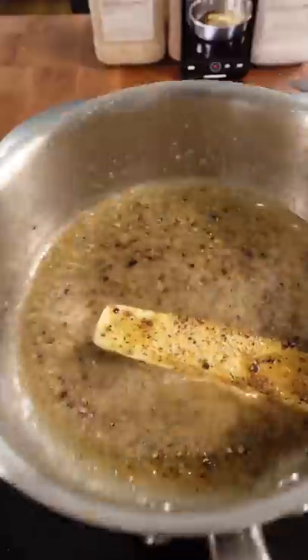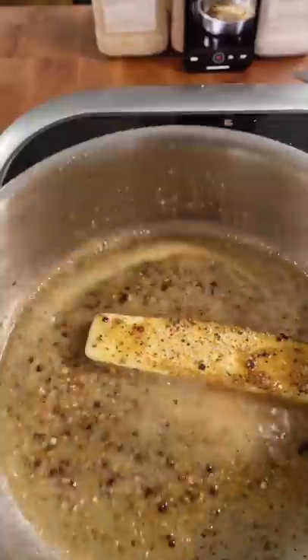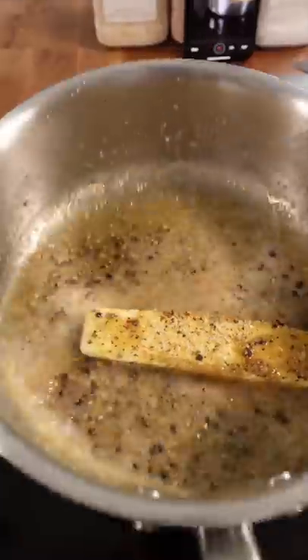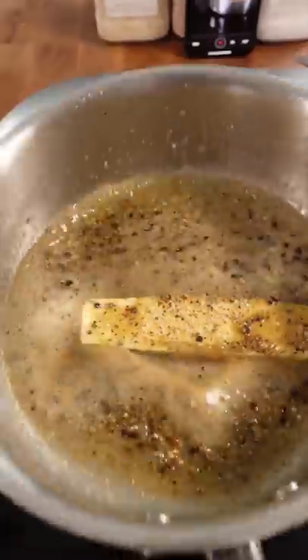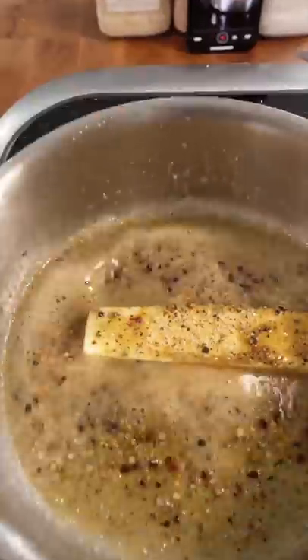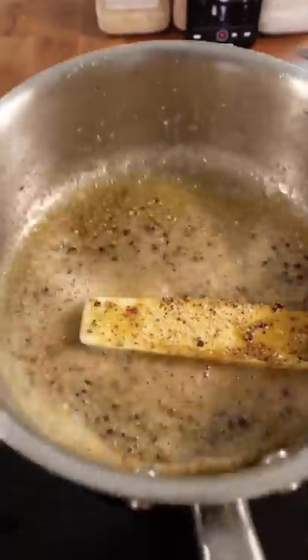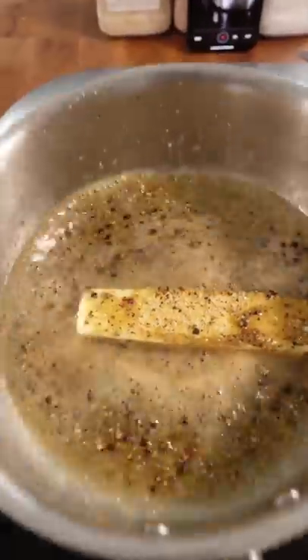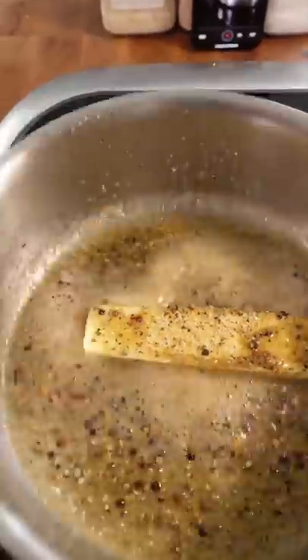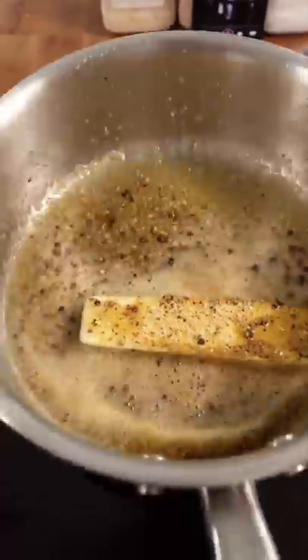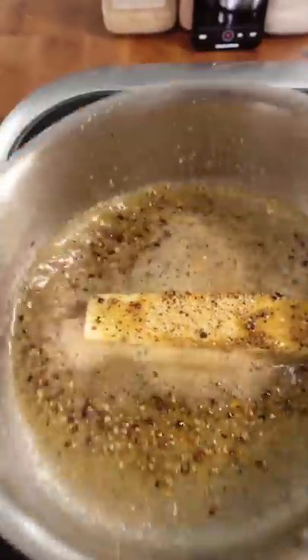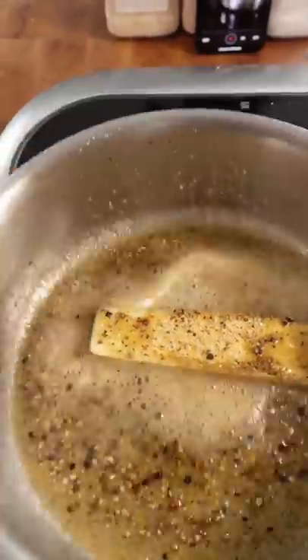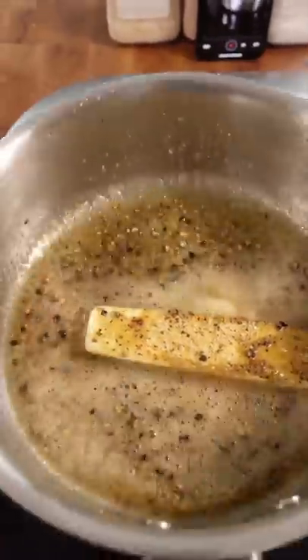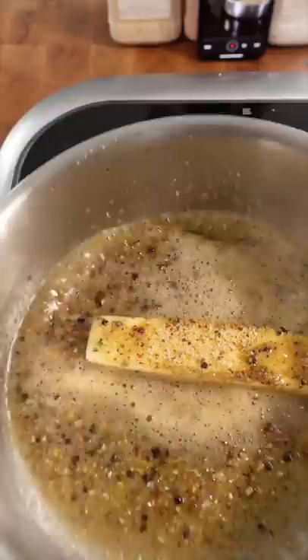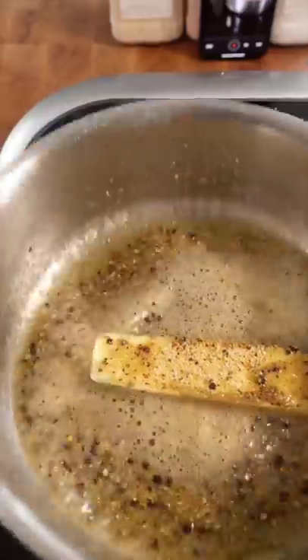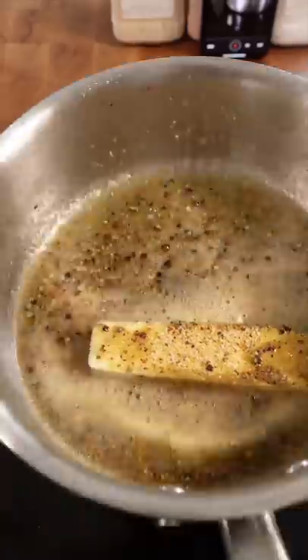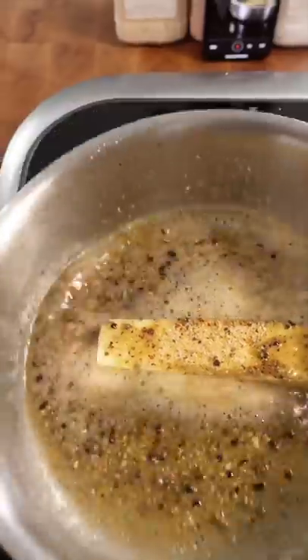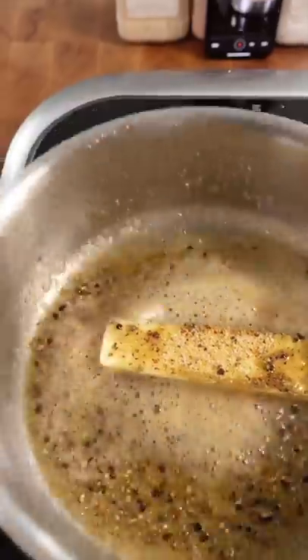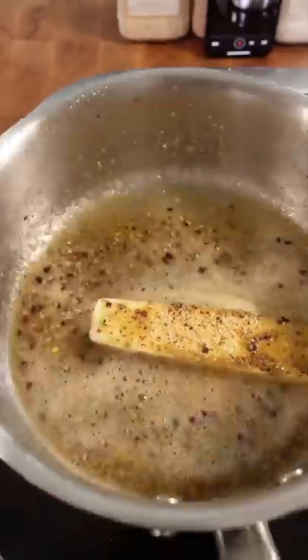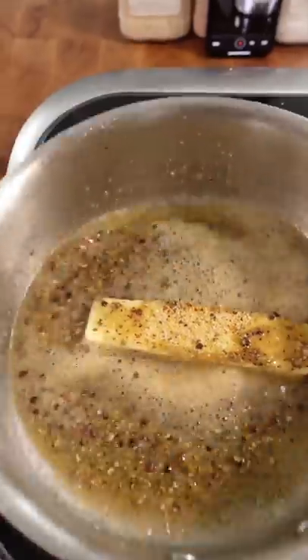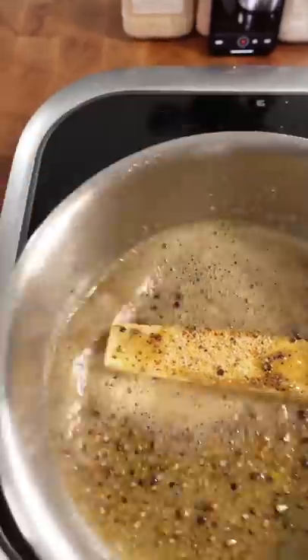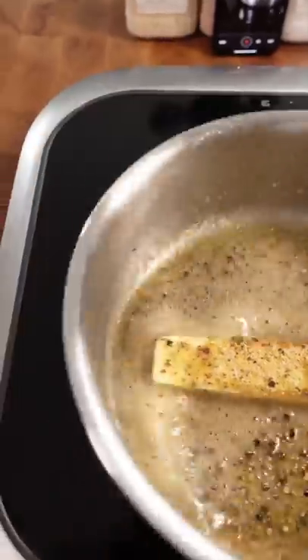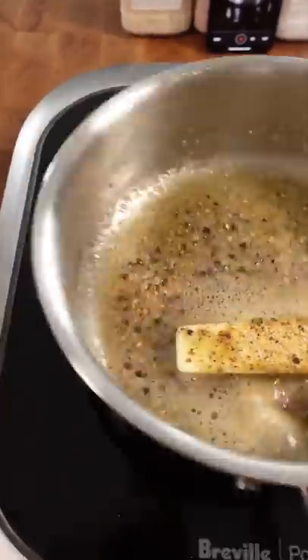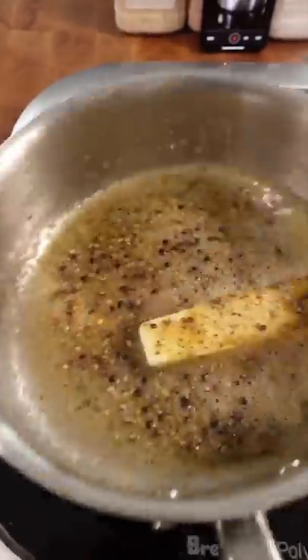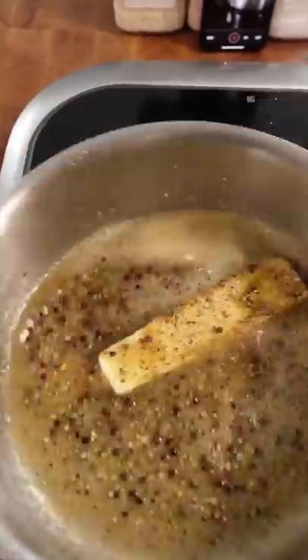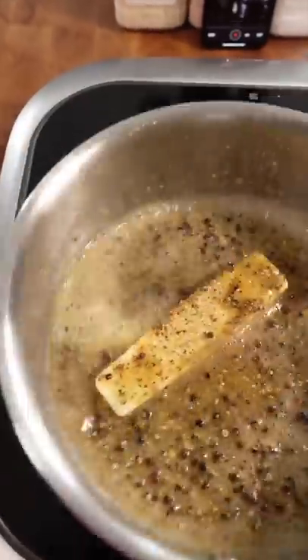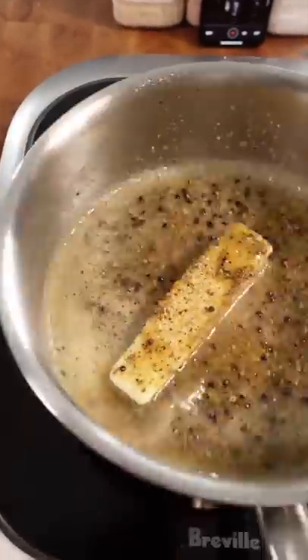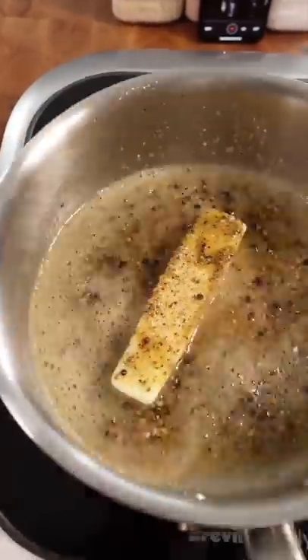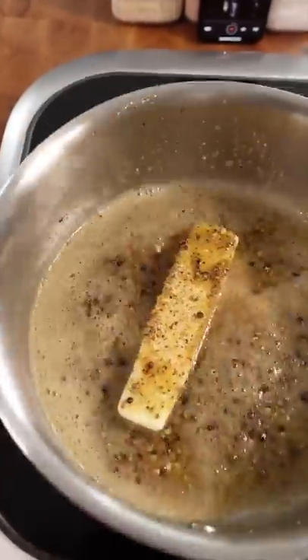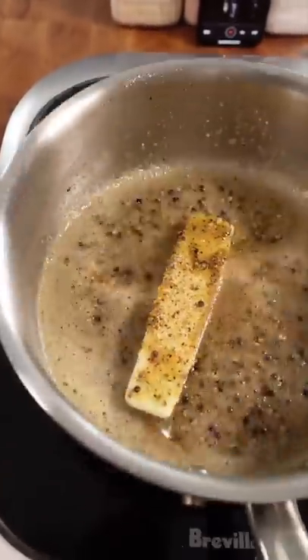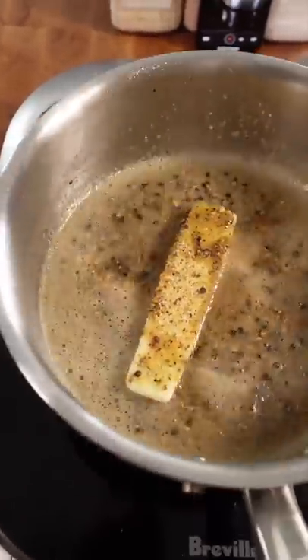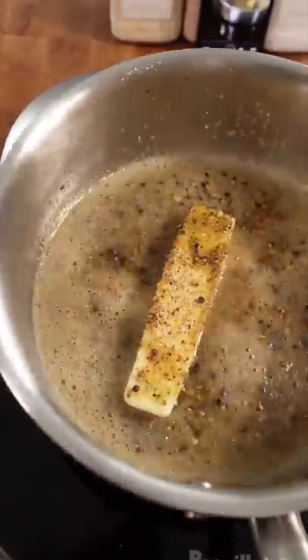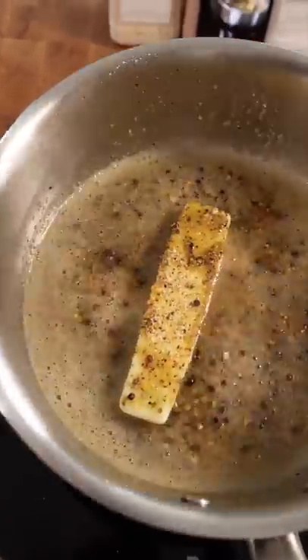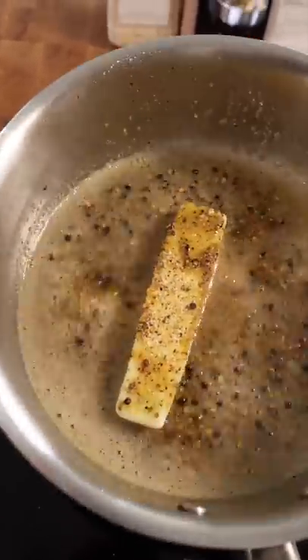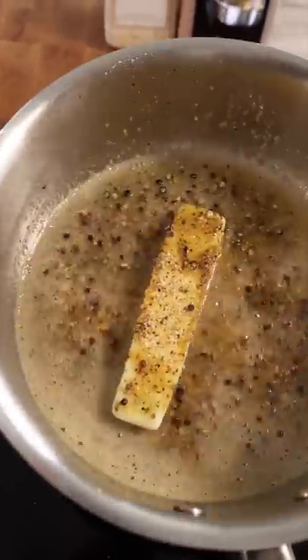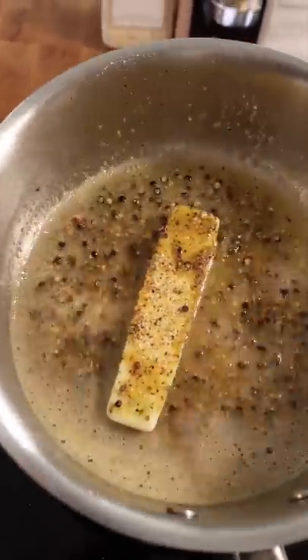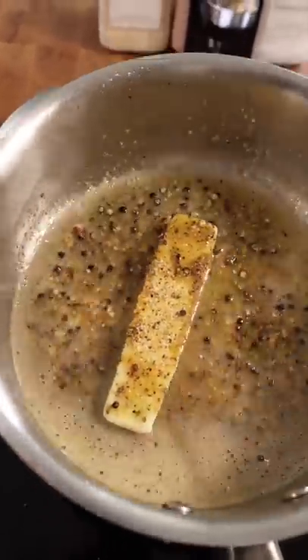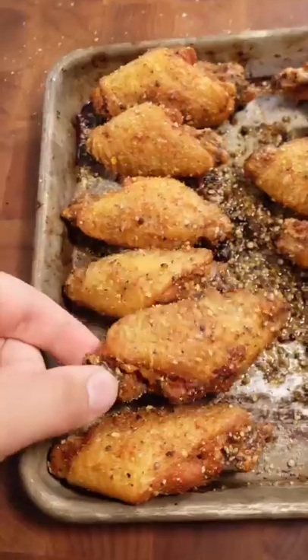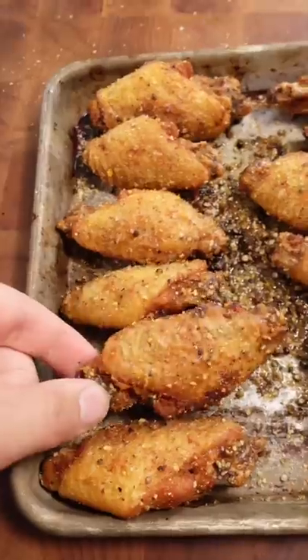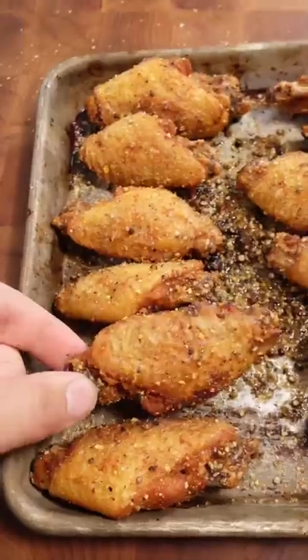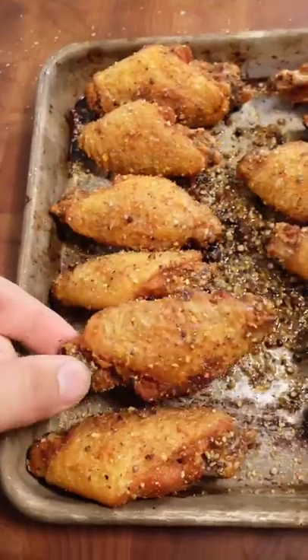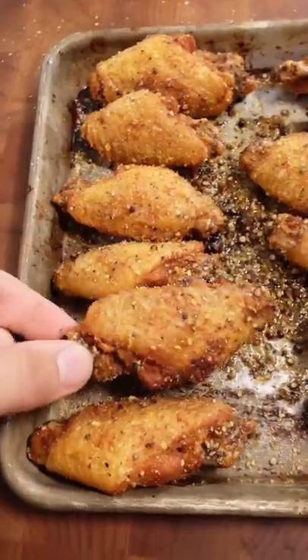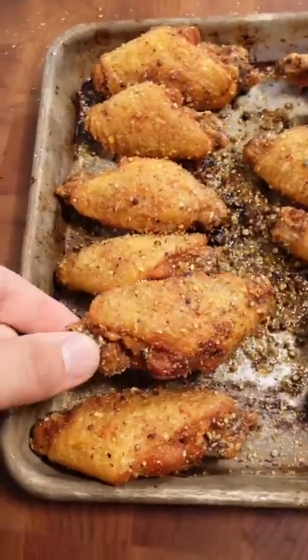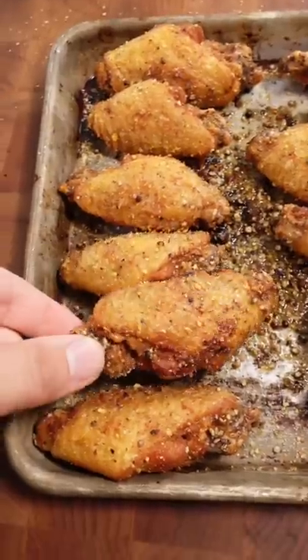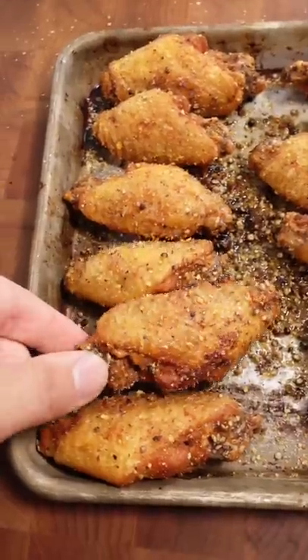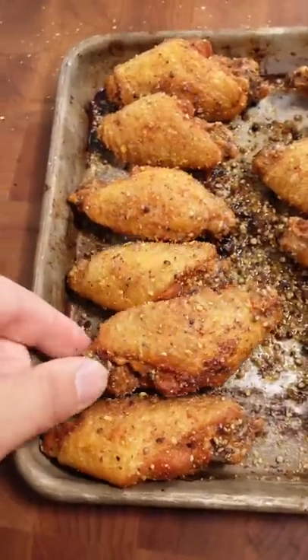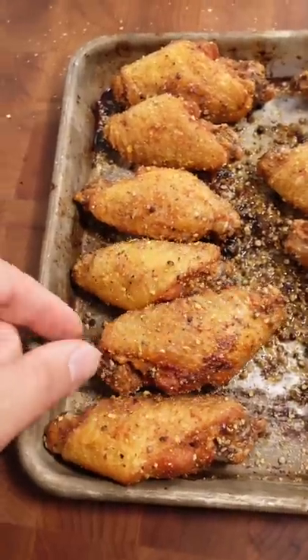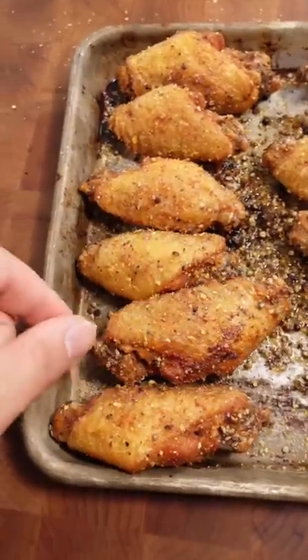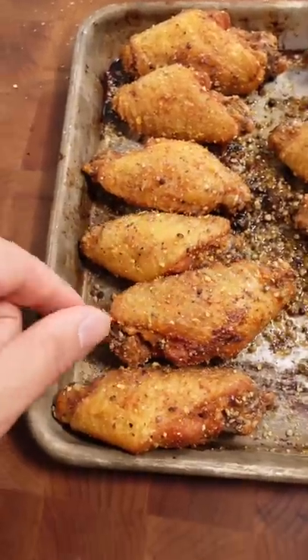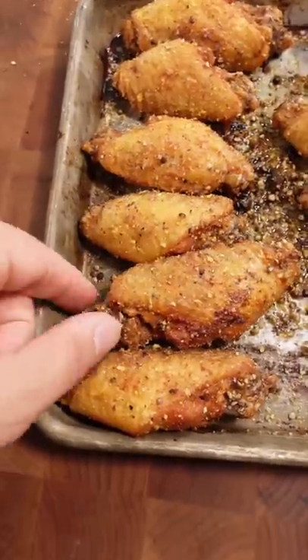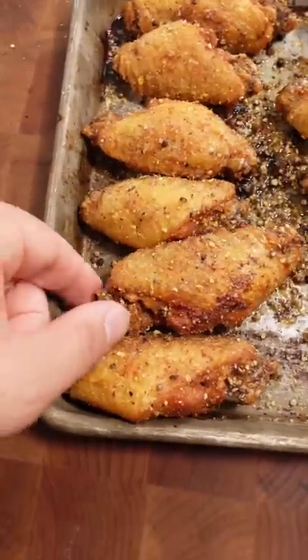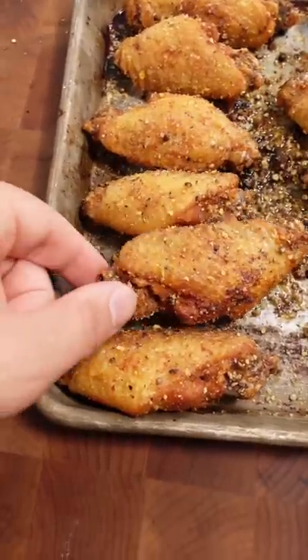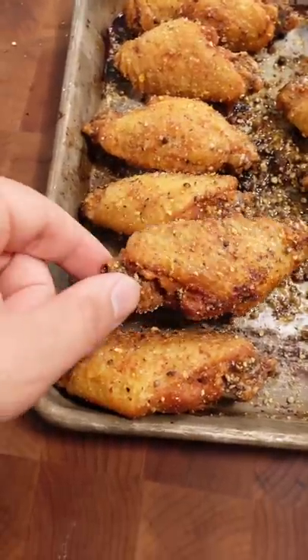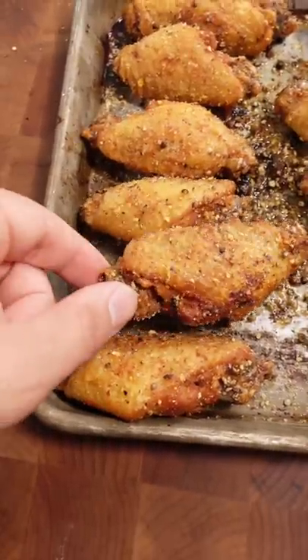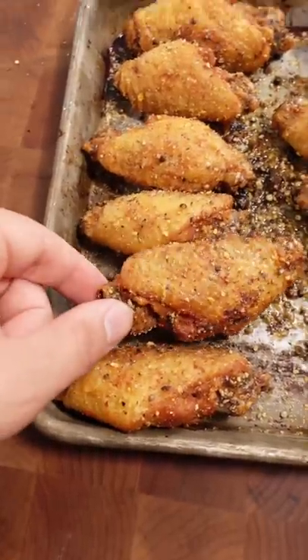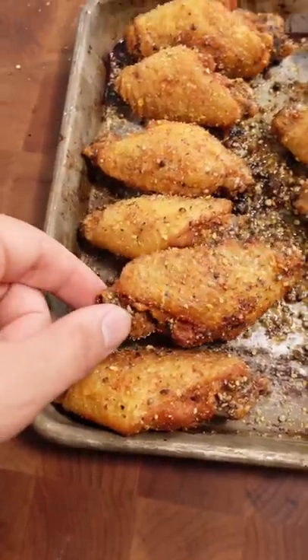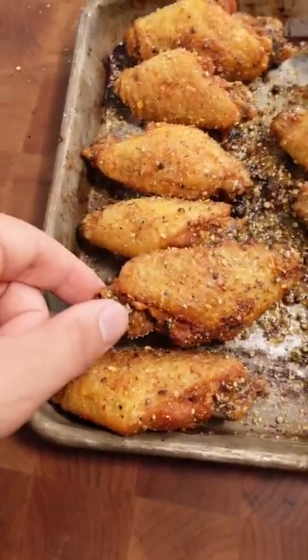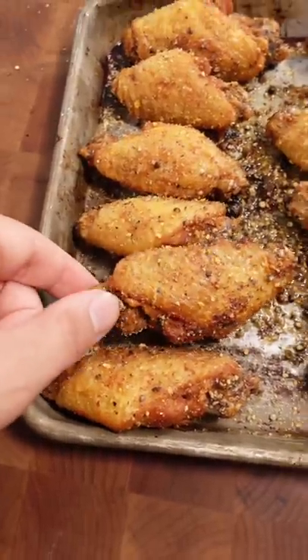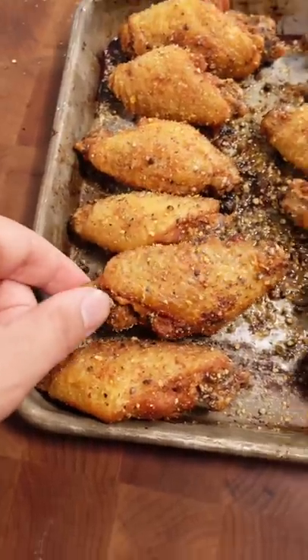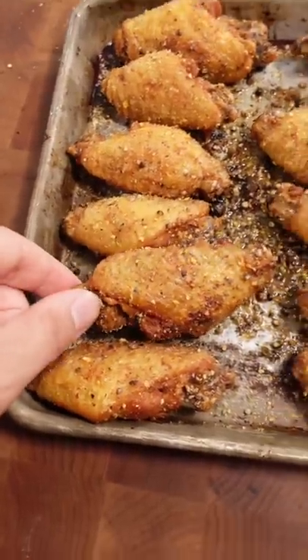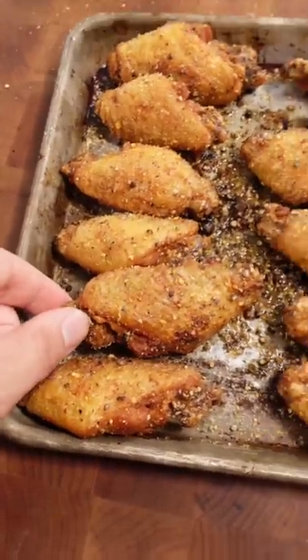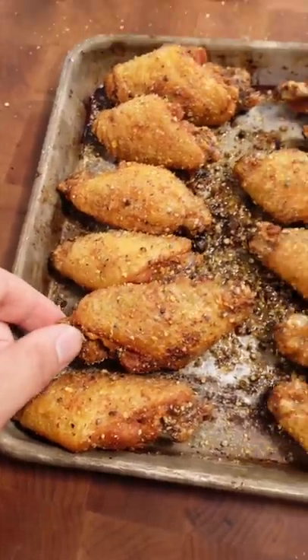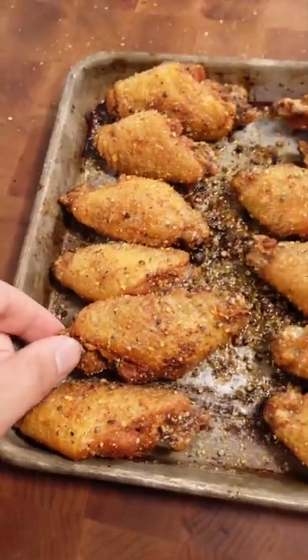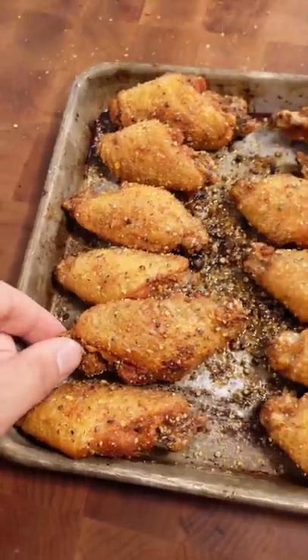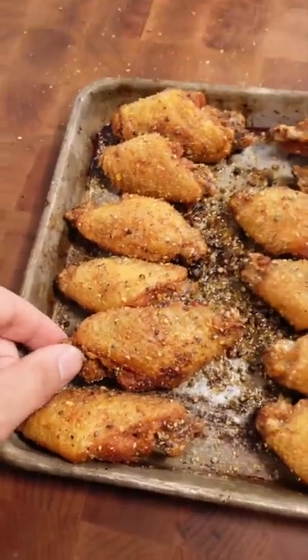A little butter, a little lemon pepper — nice looking sauce. There we go, lemon pepper wings.